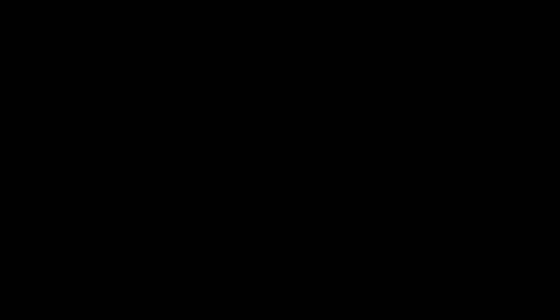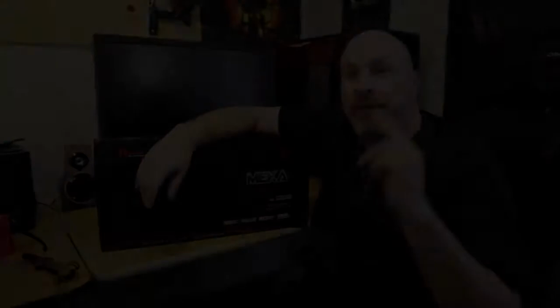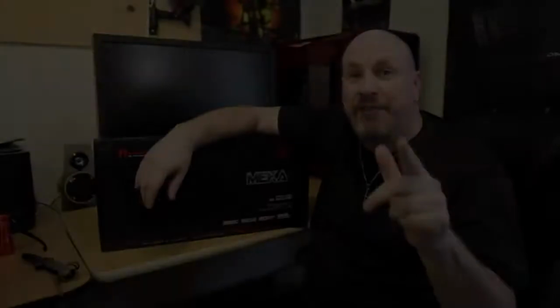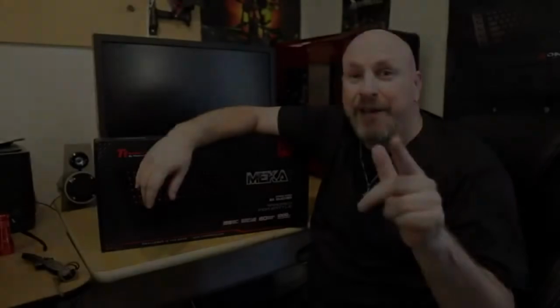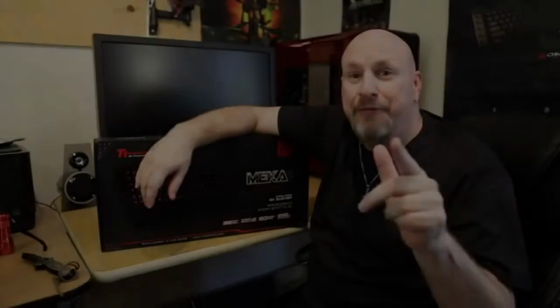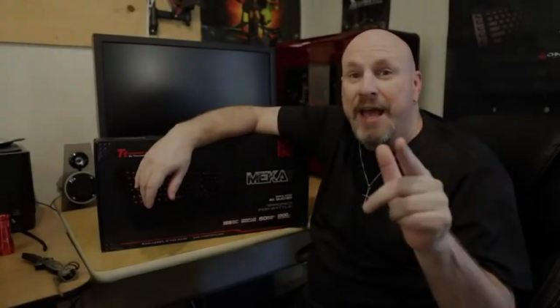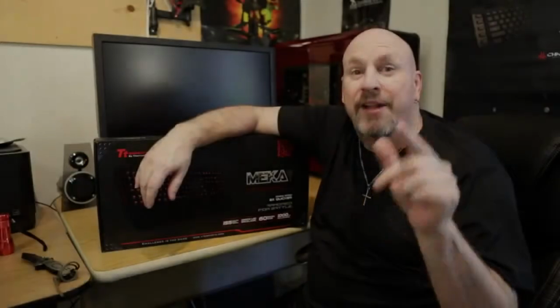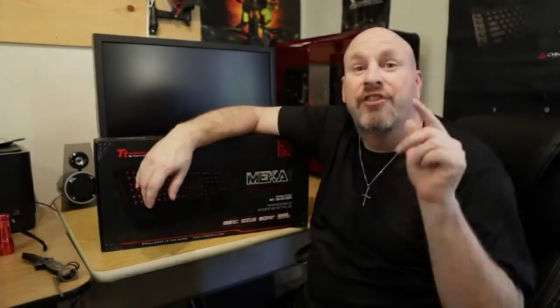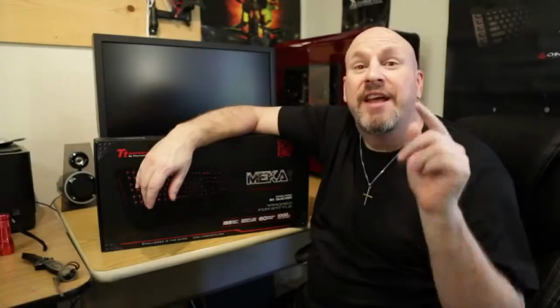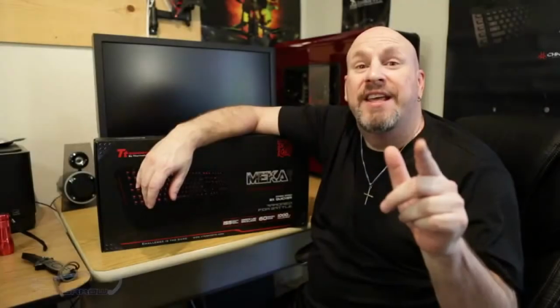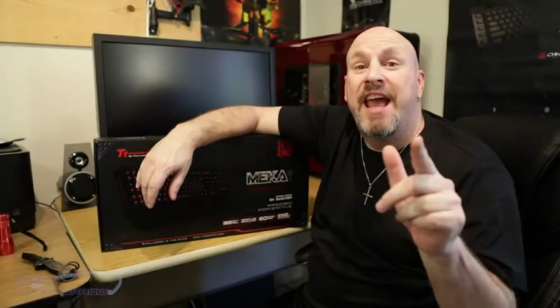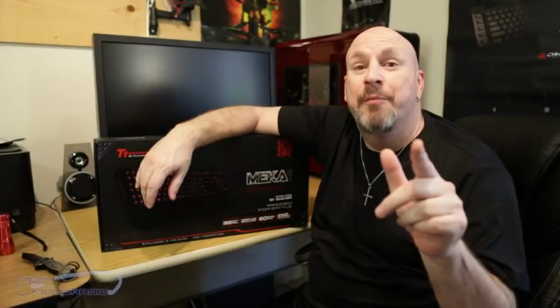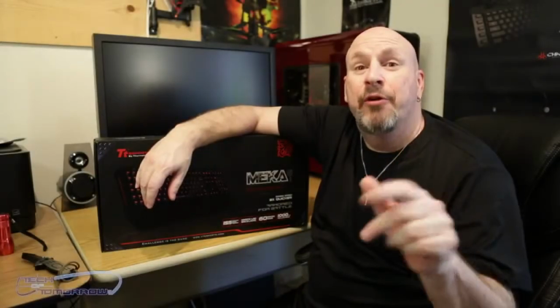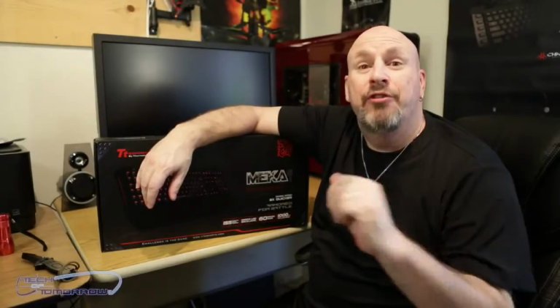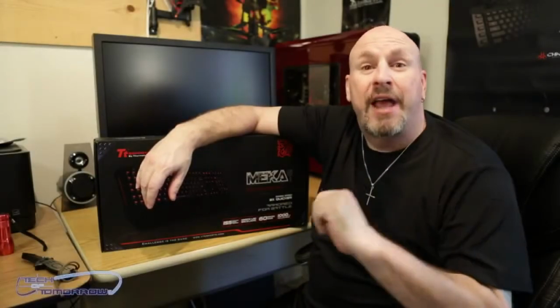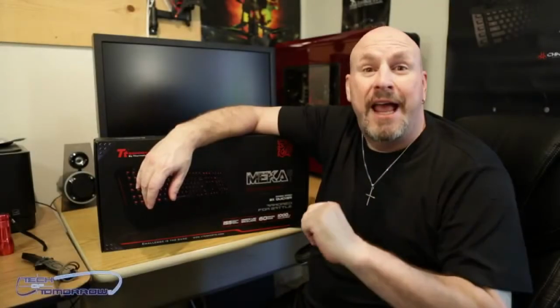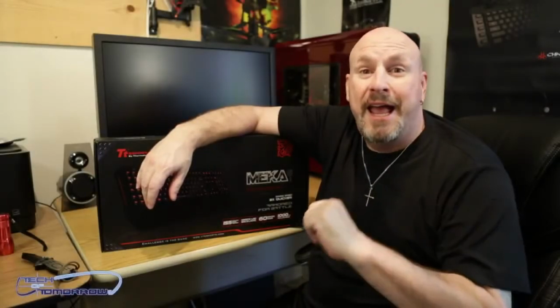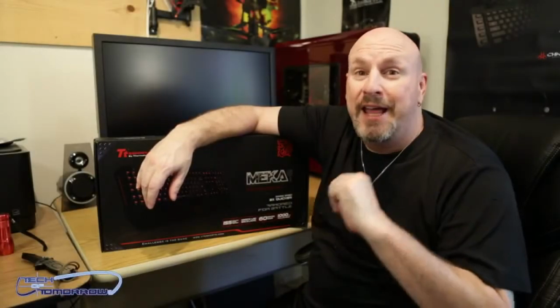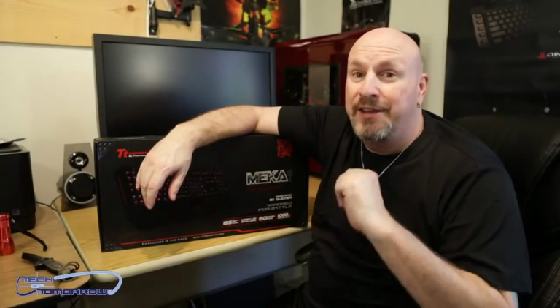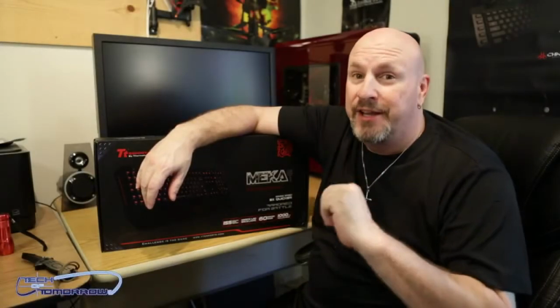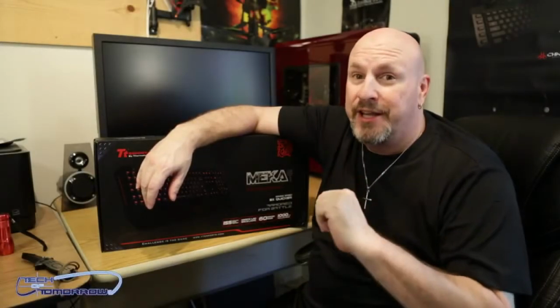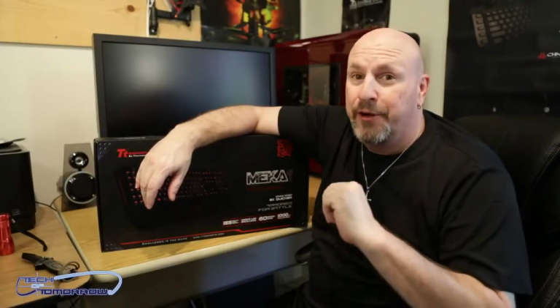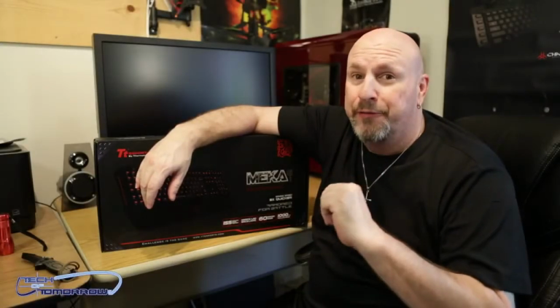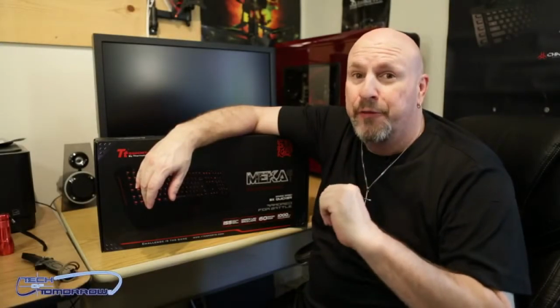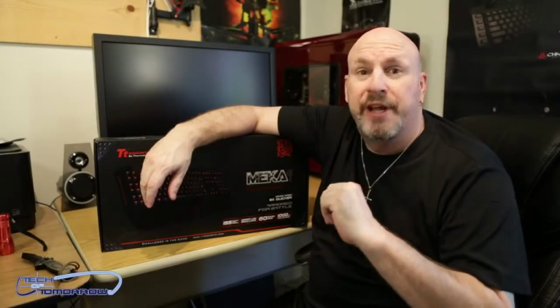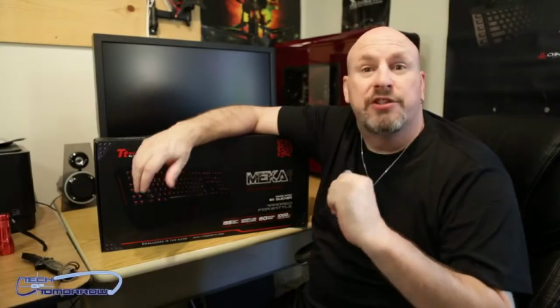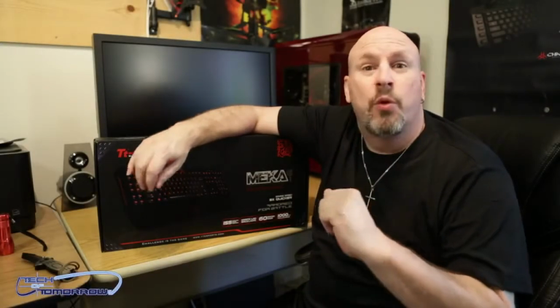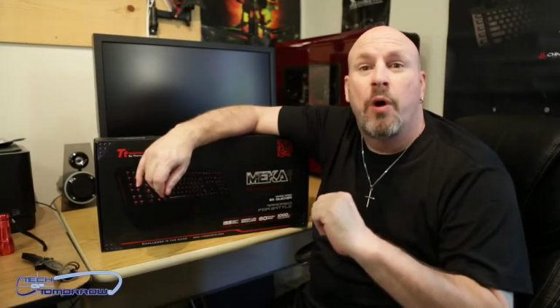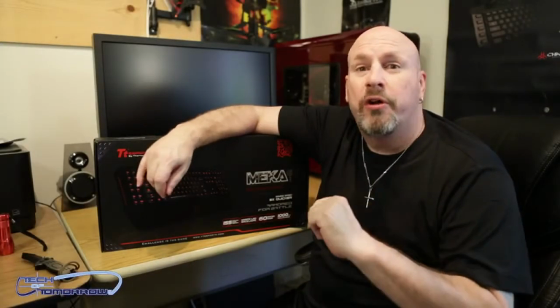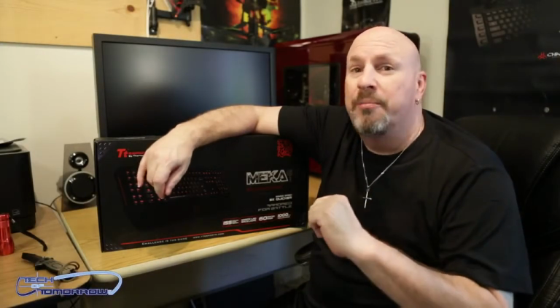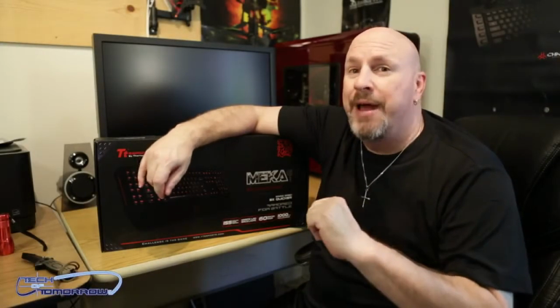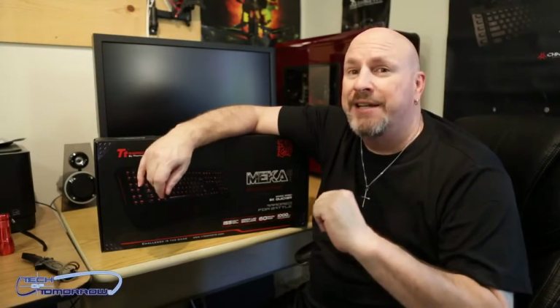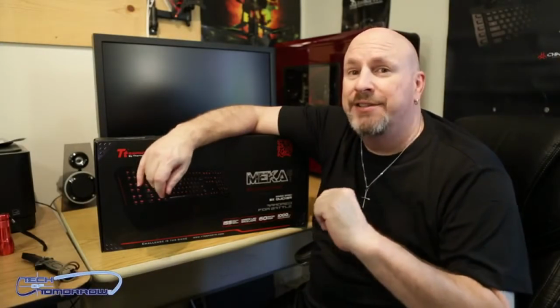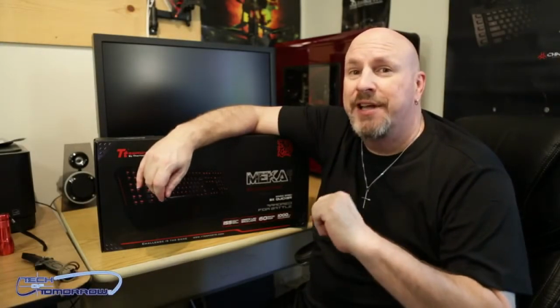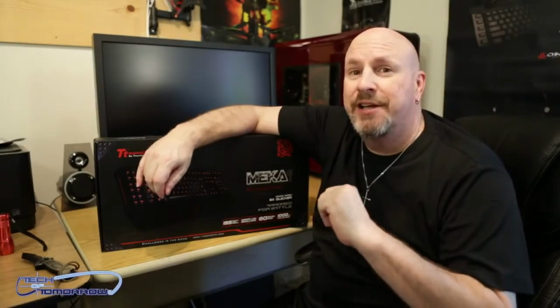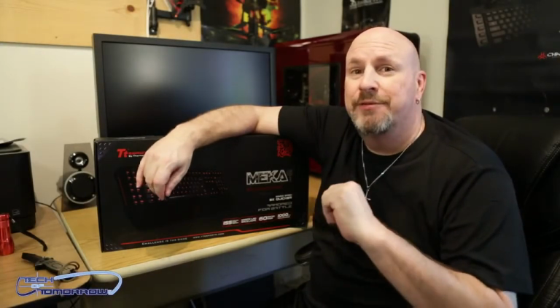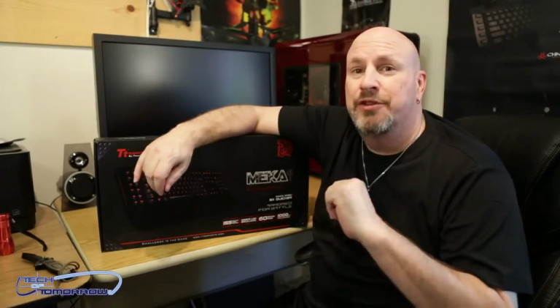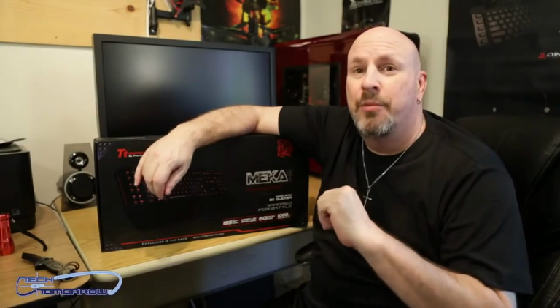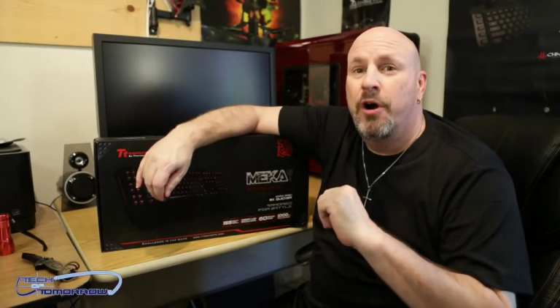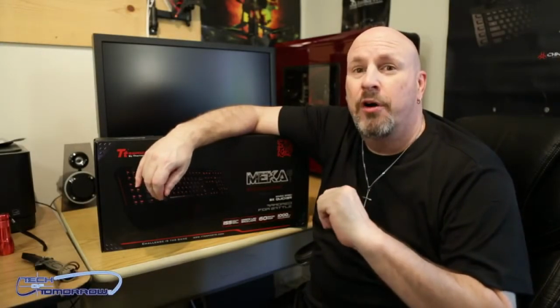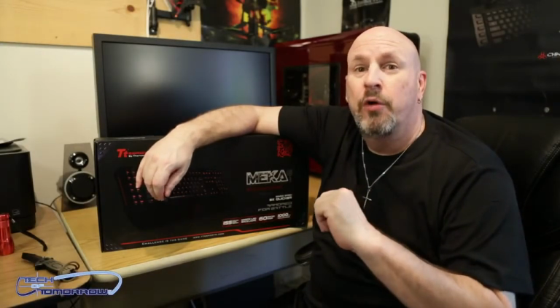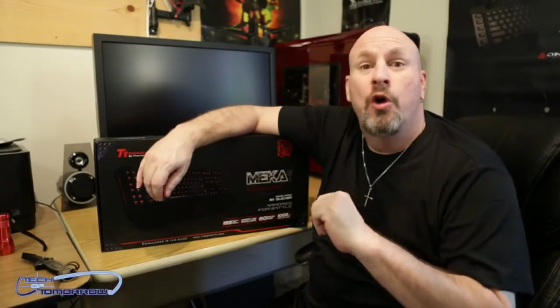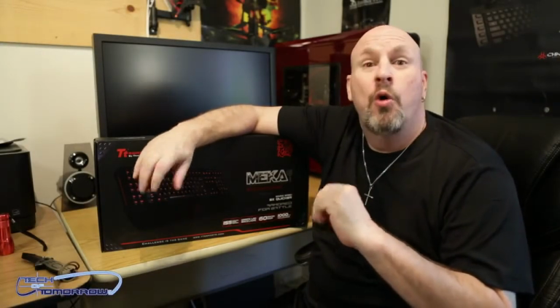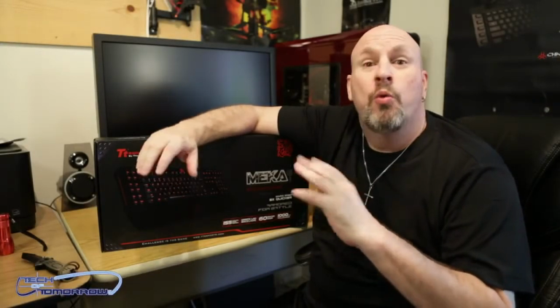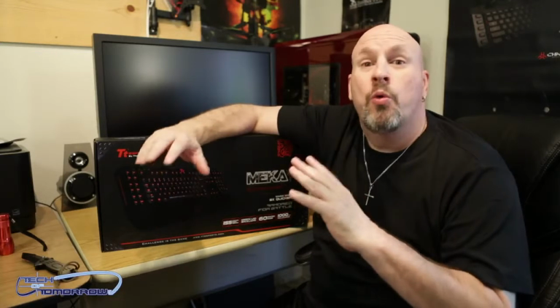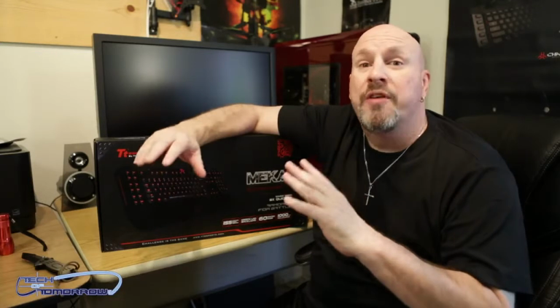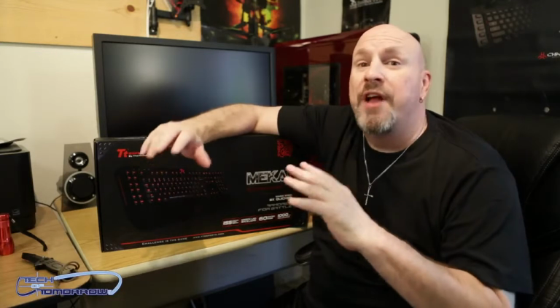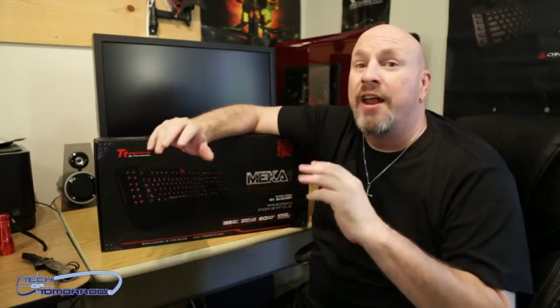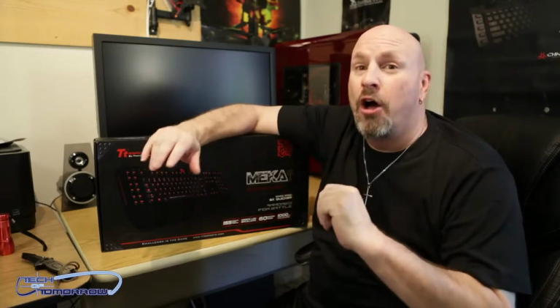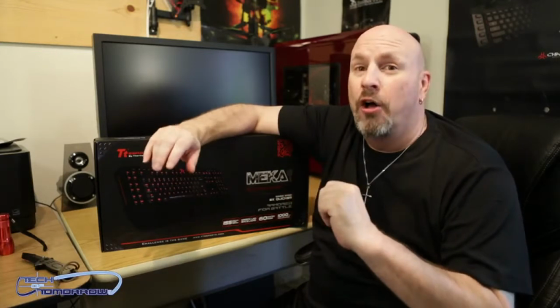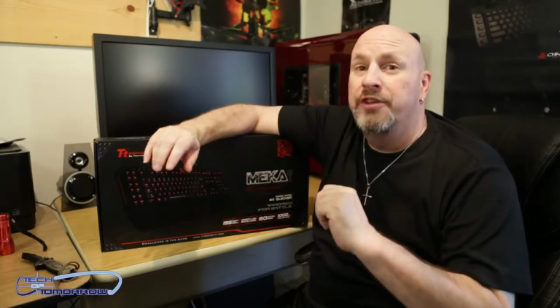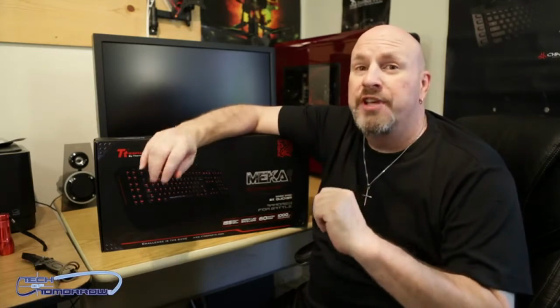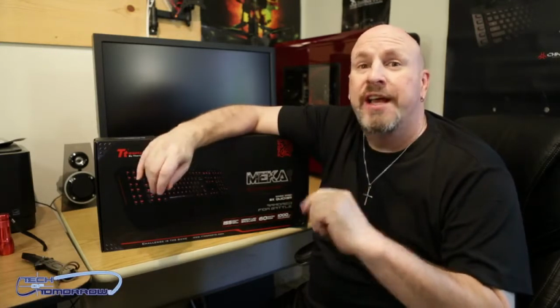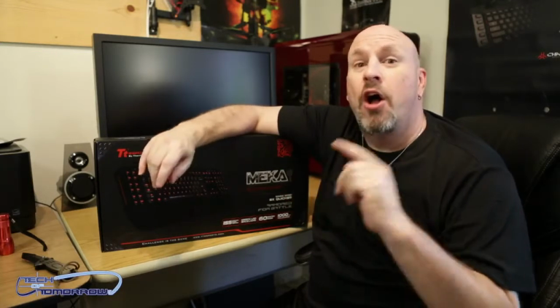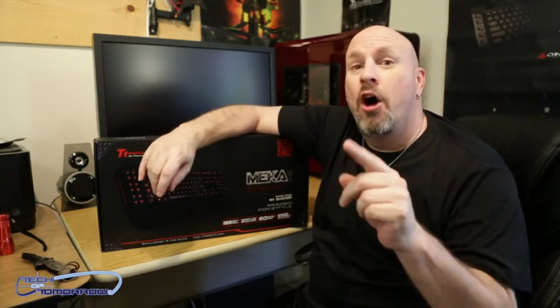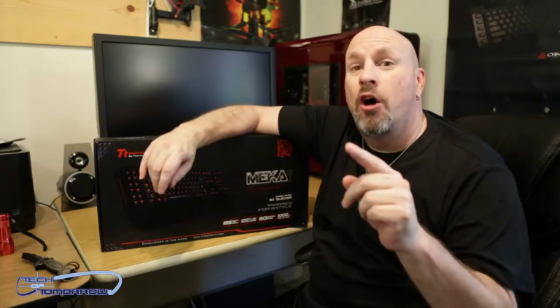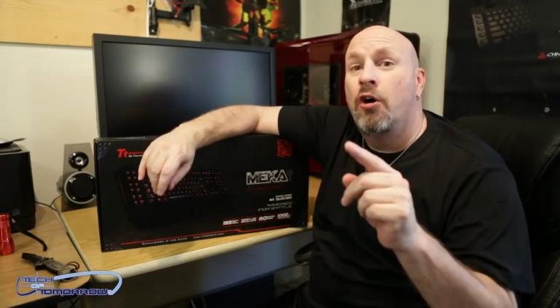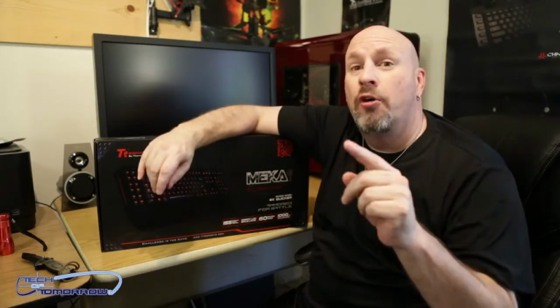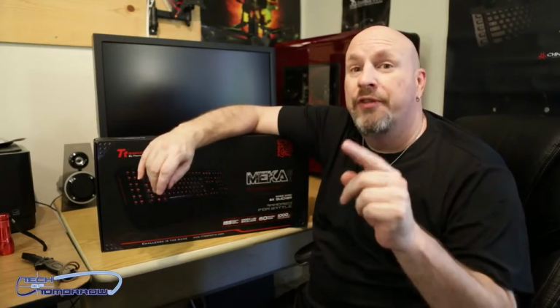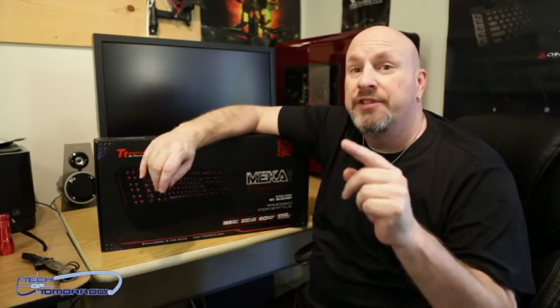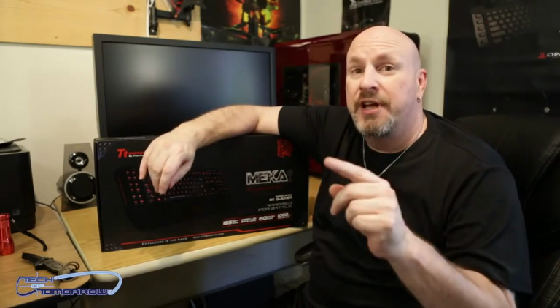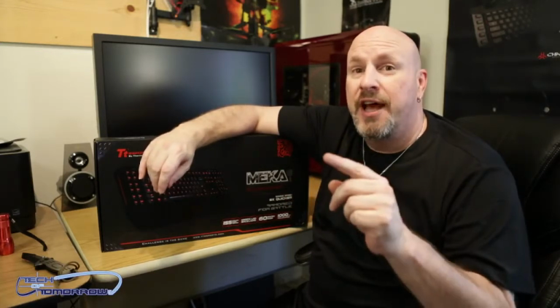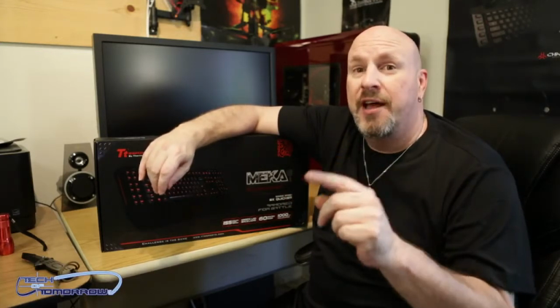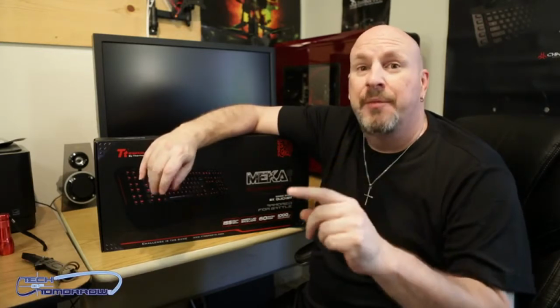Tech fans, gamers, and gear freaks, welcome back to Tech of Tomorrow, where we've got all the tech all the time.